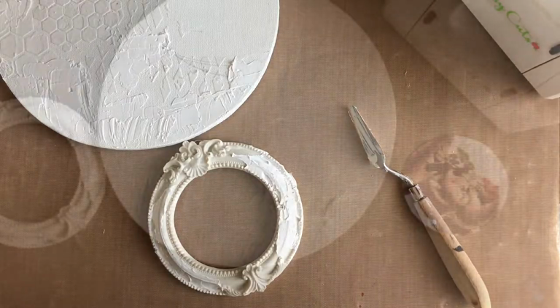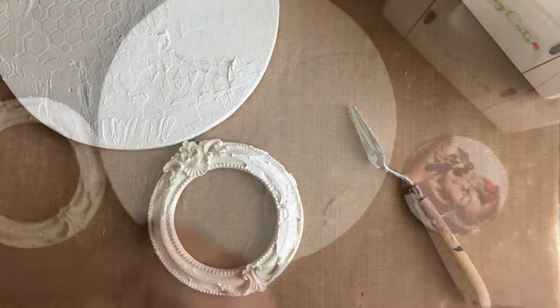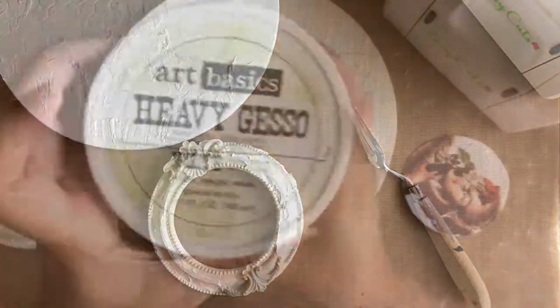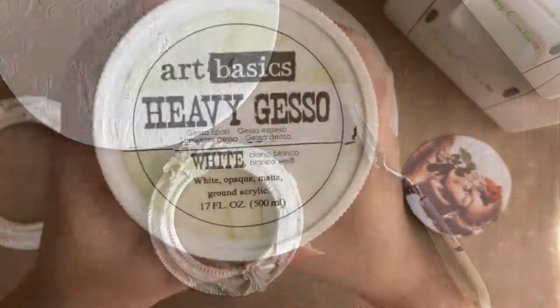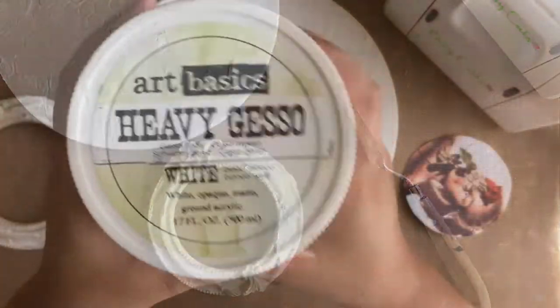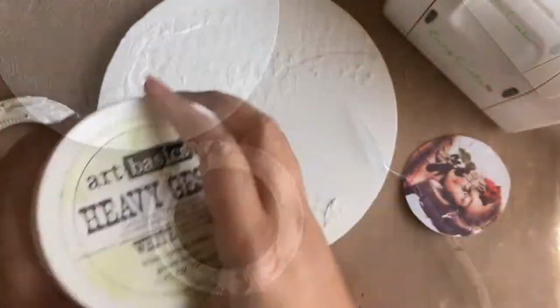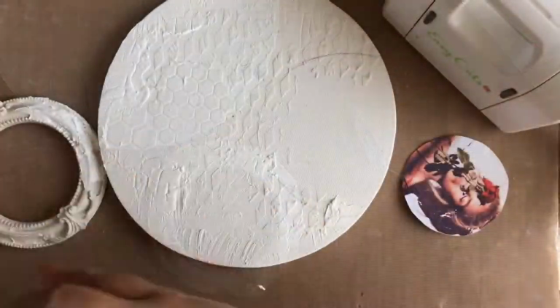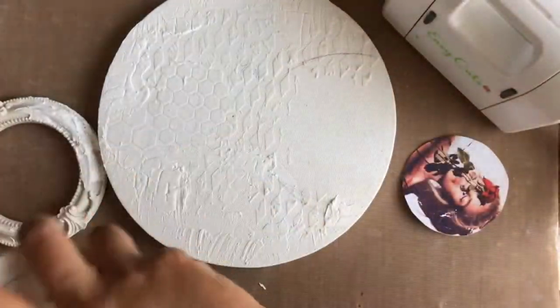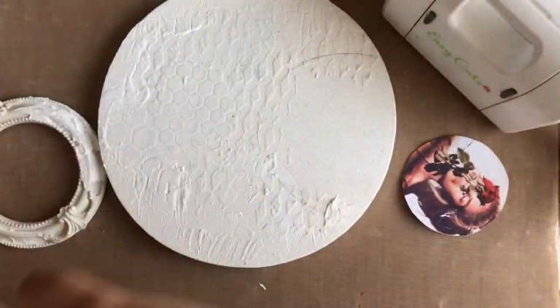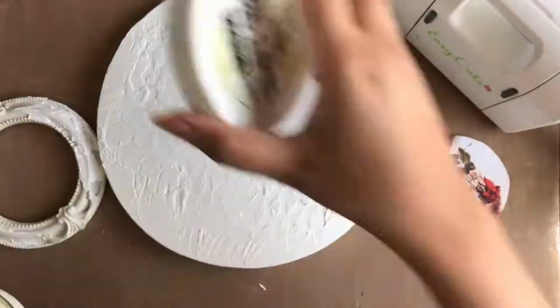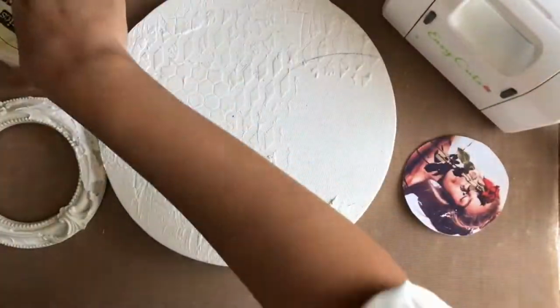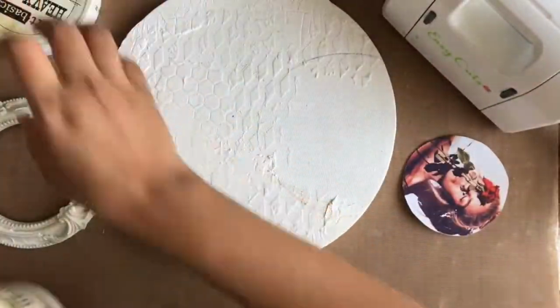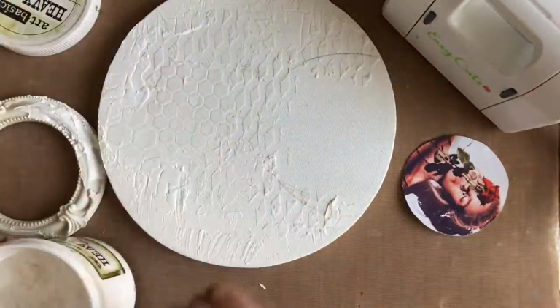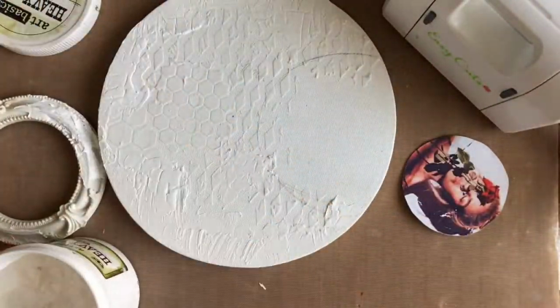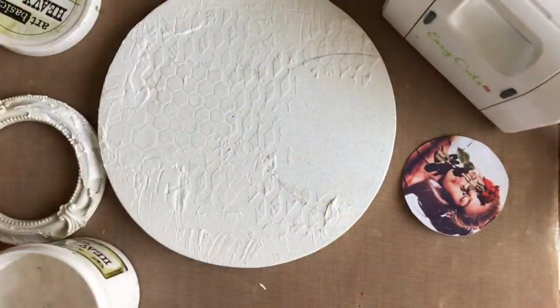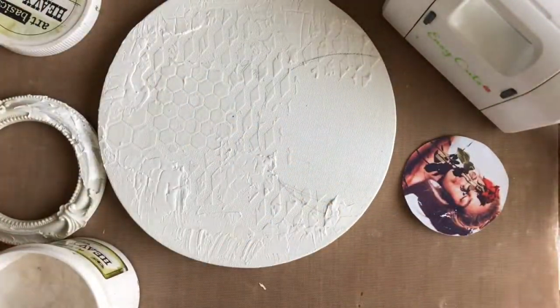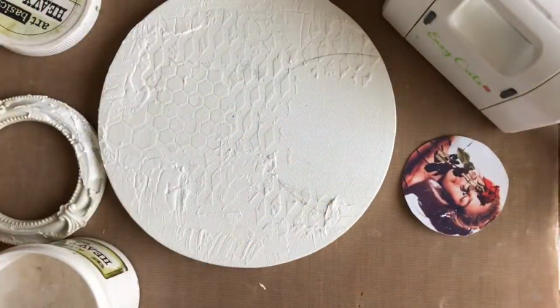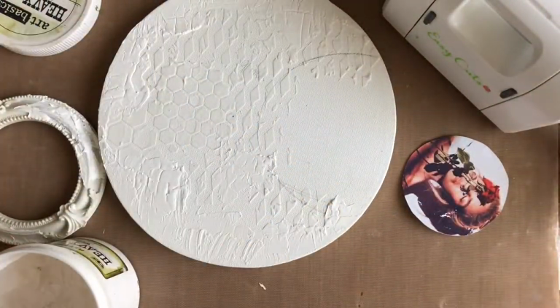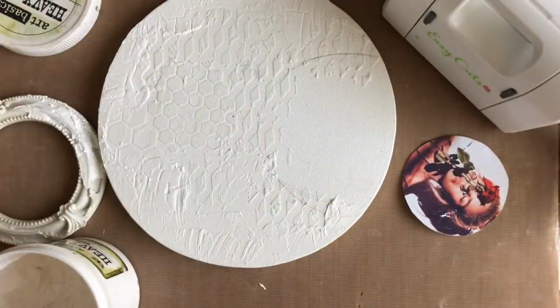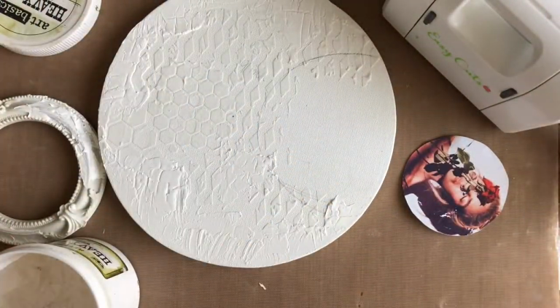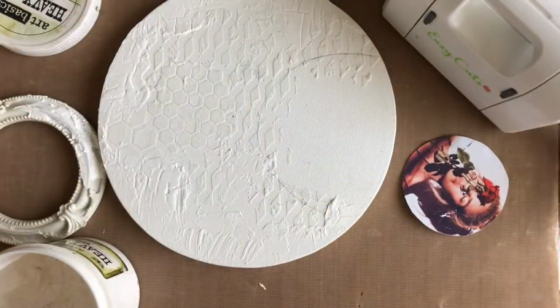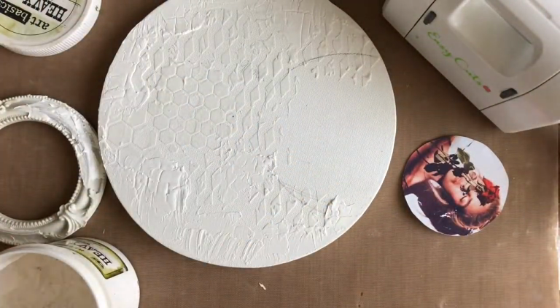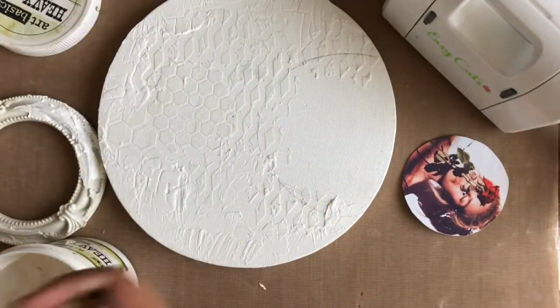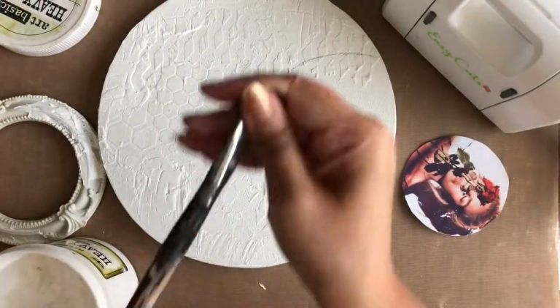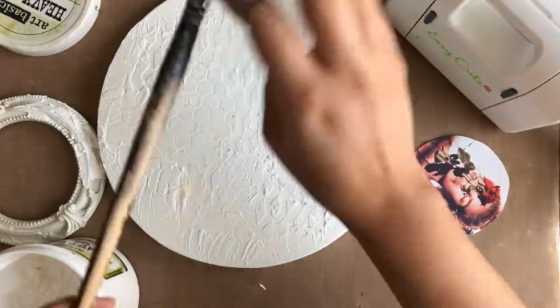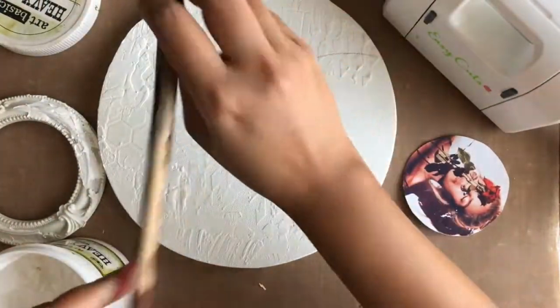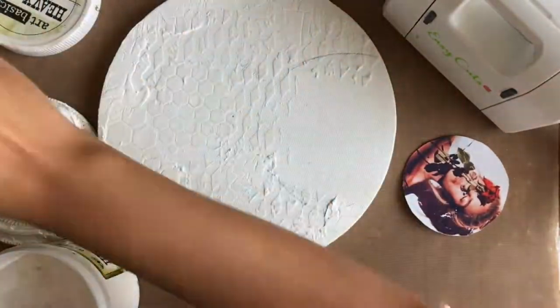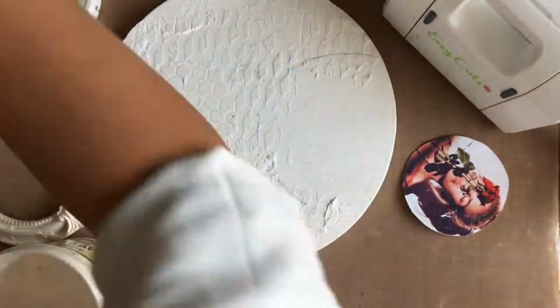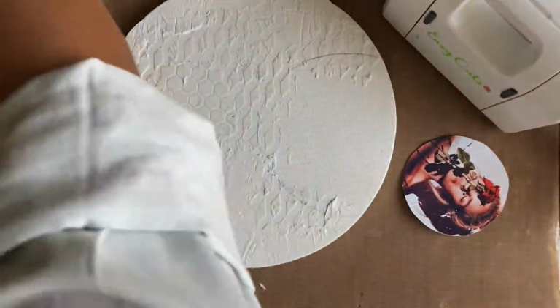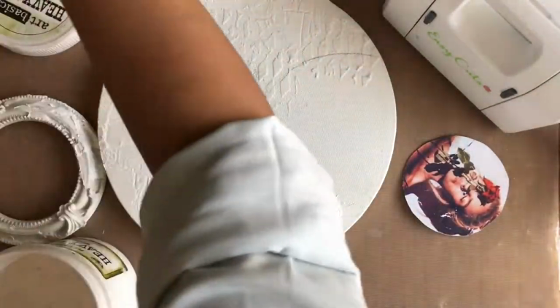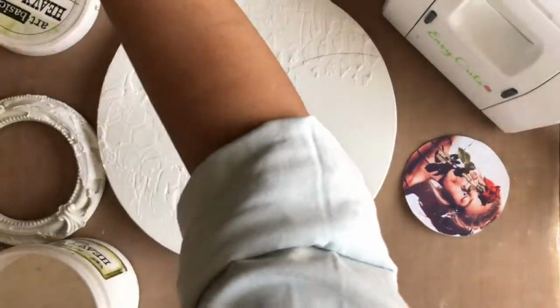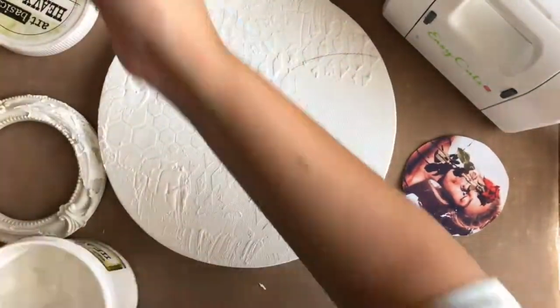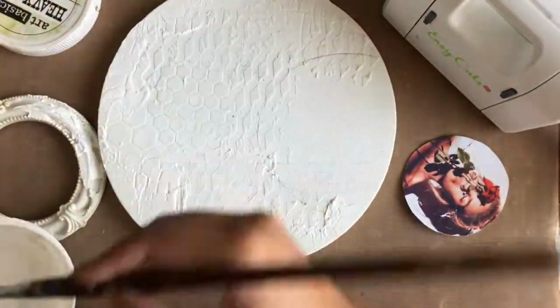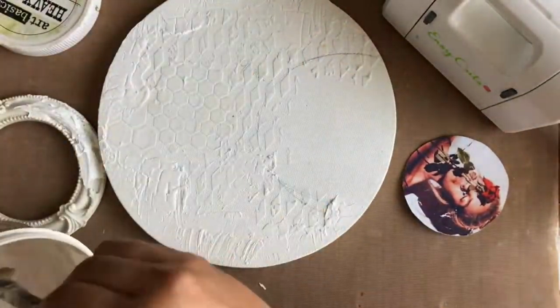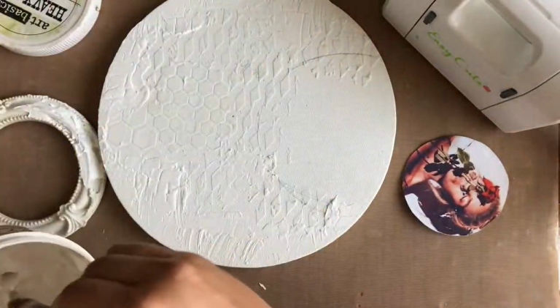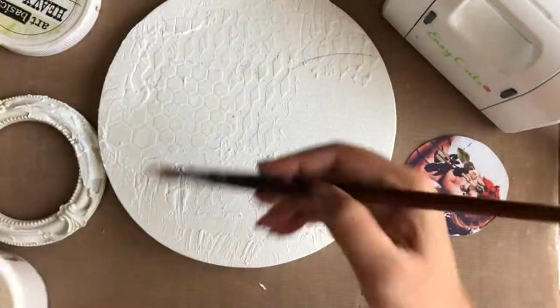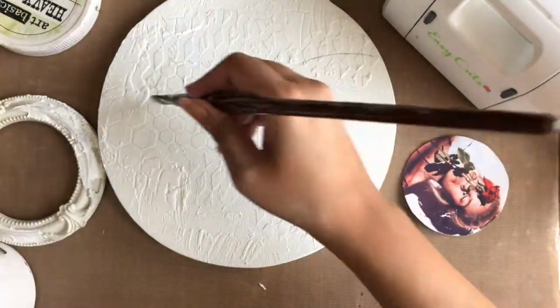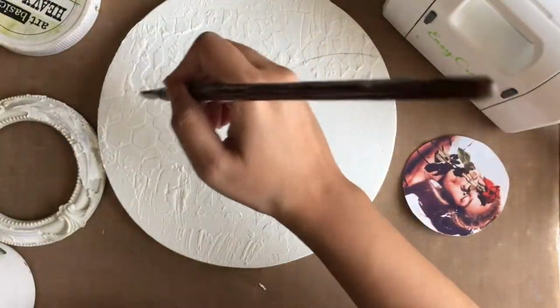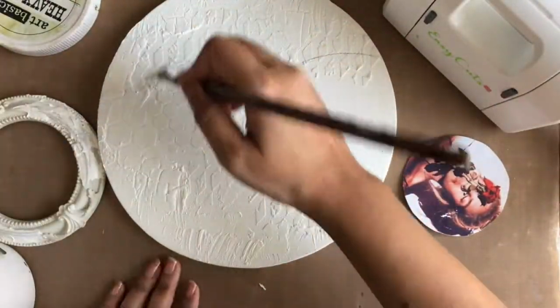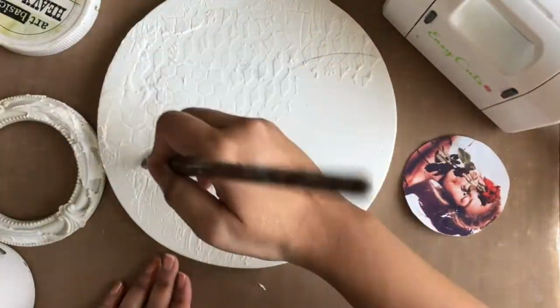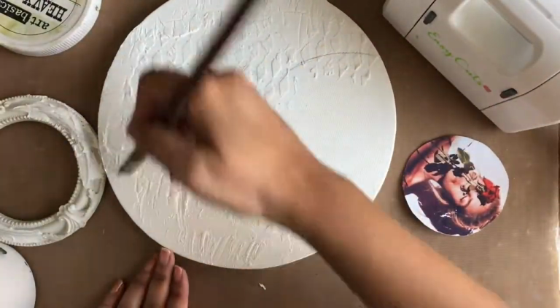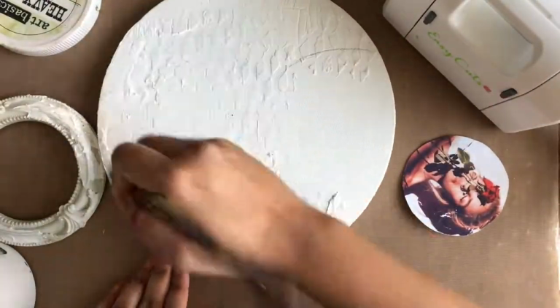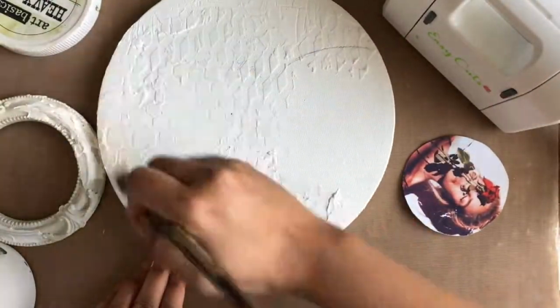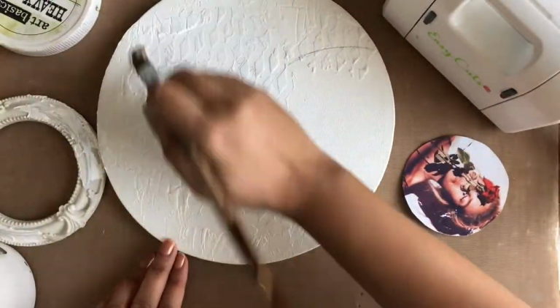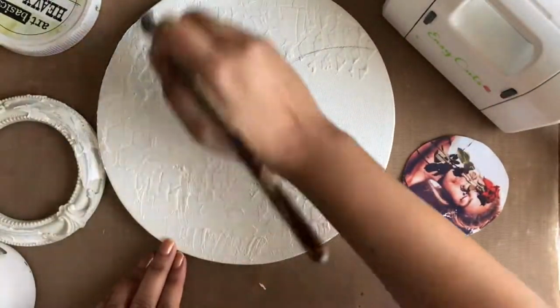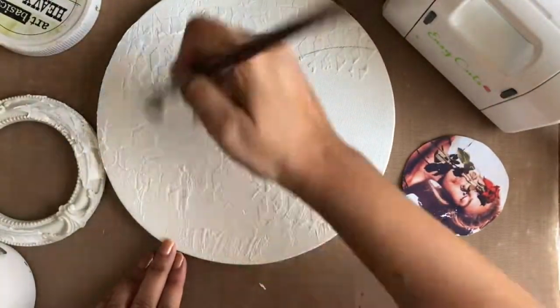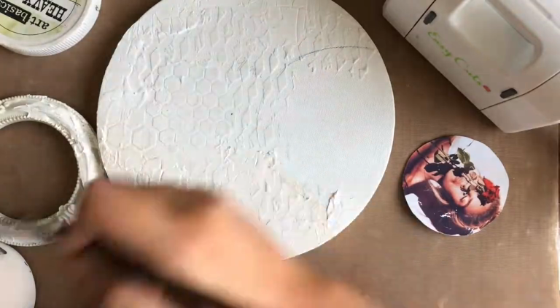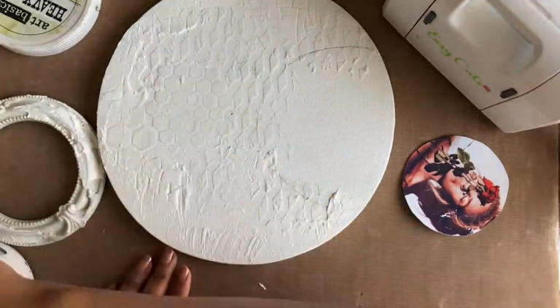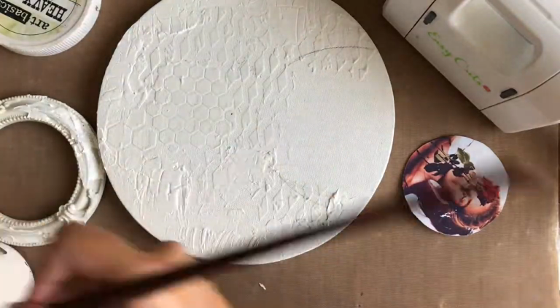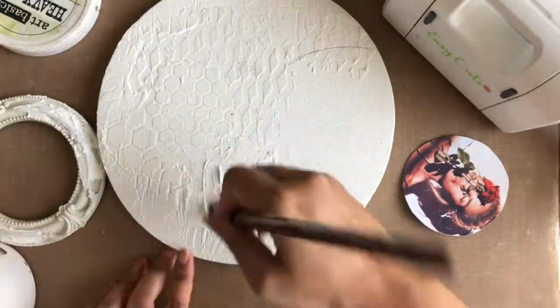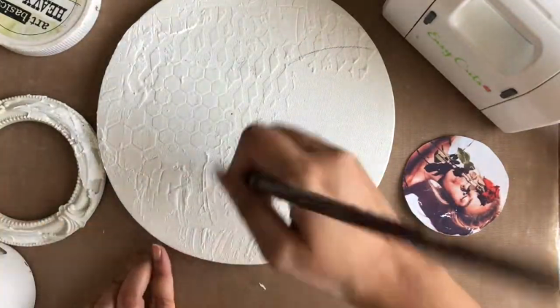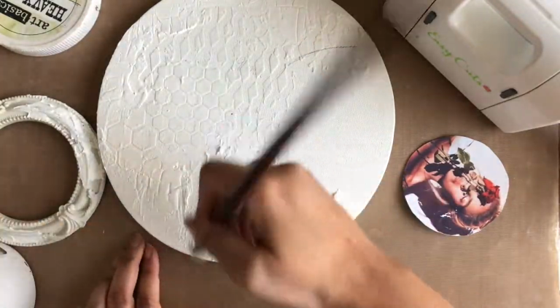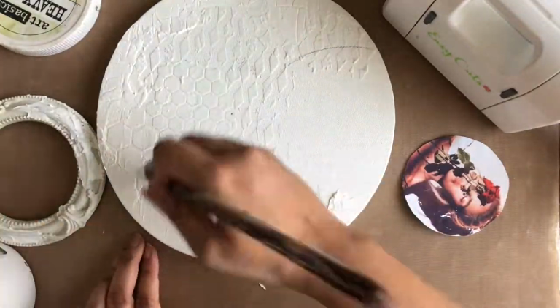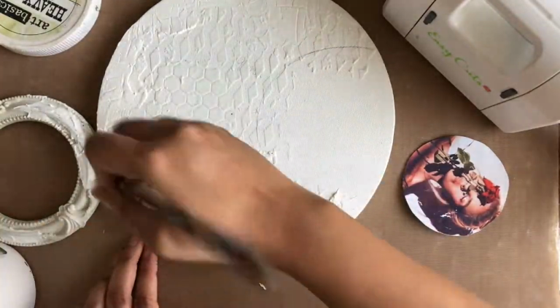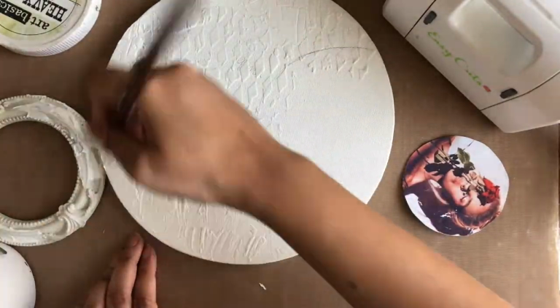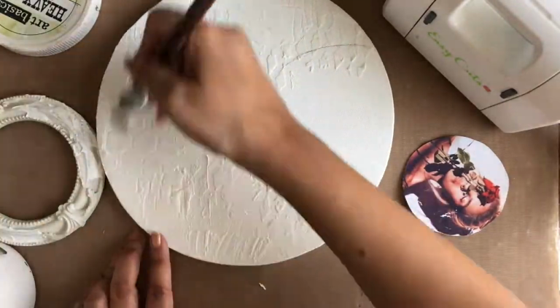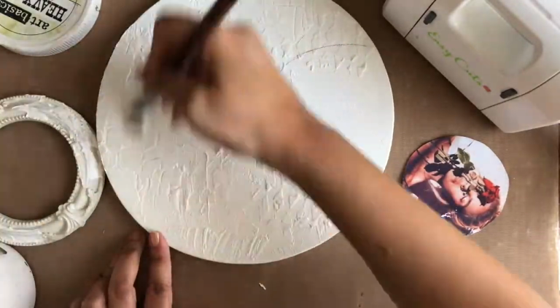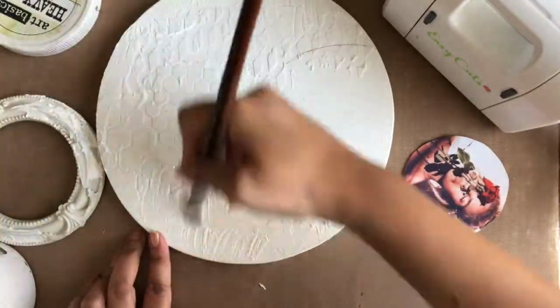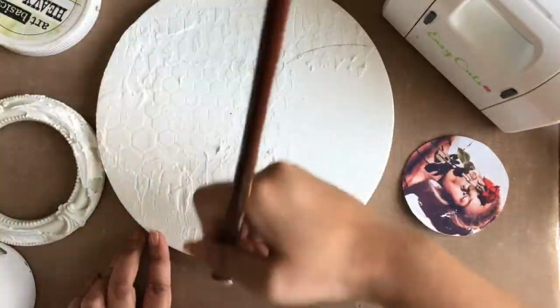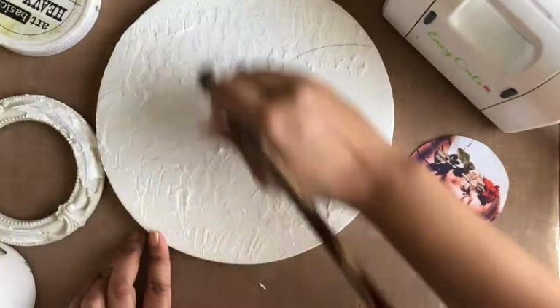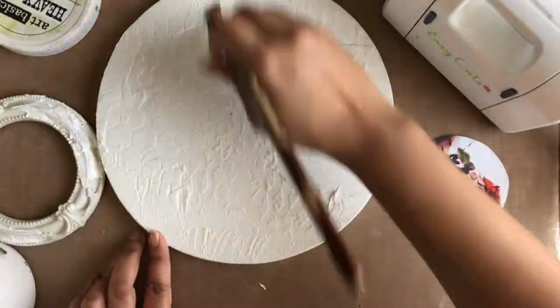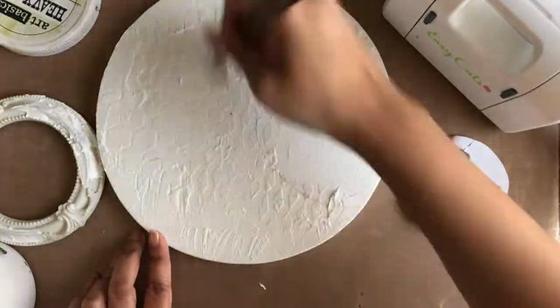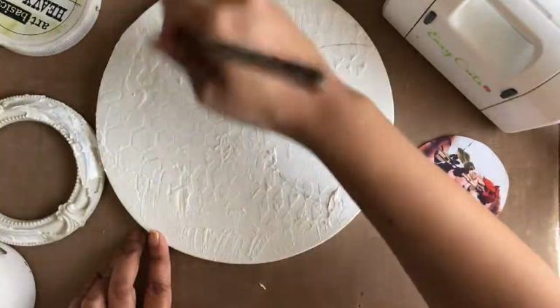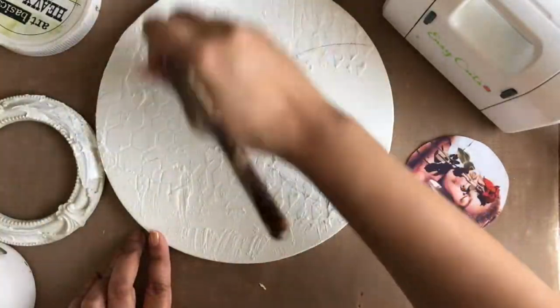Once all the pastes have dried completely, I'm priming my canvas base and raisin frame with heavy gesso white.